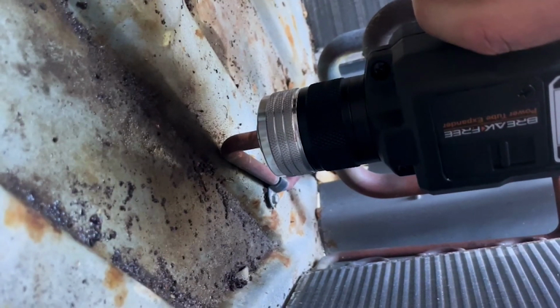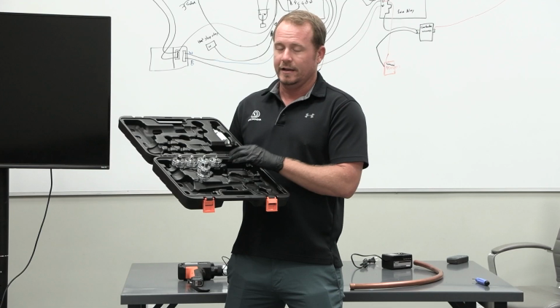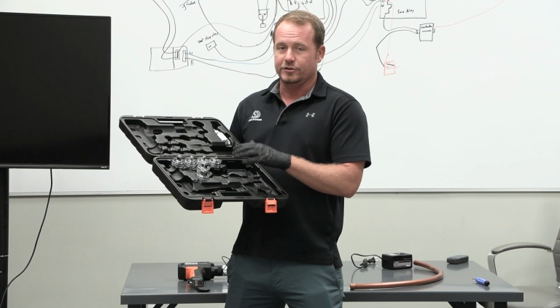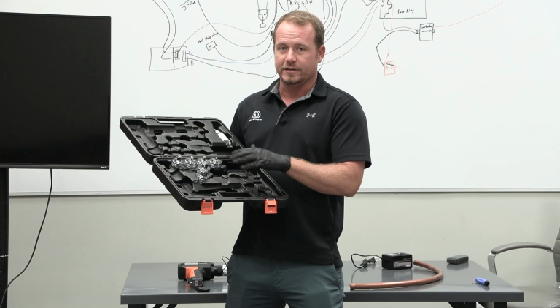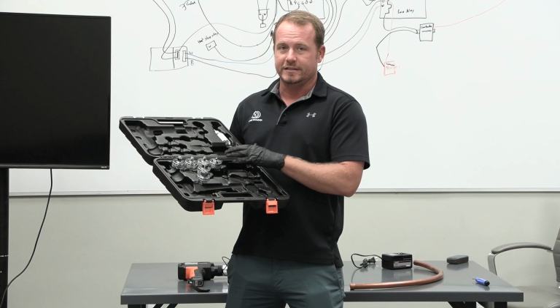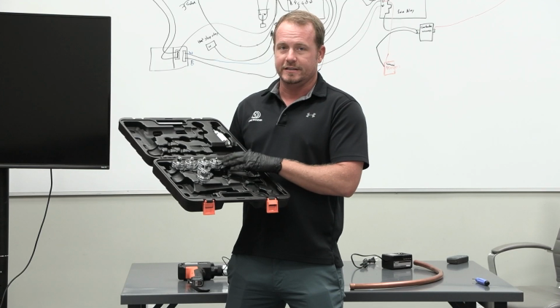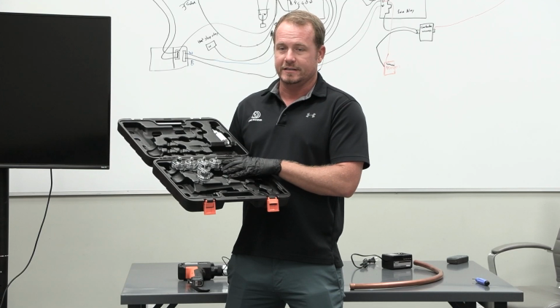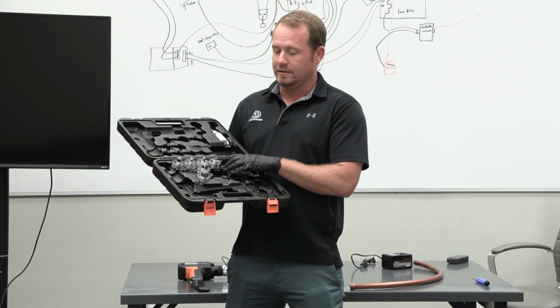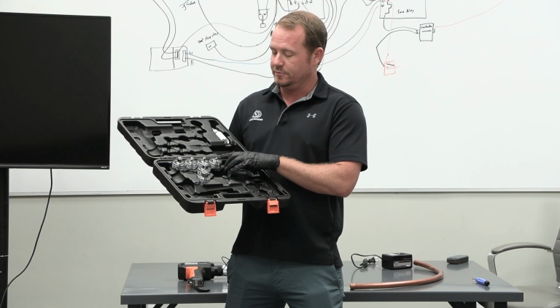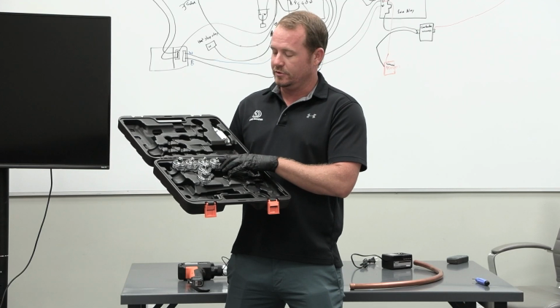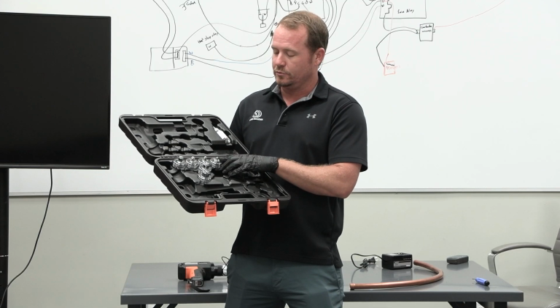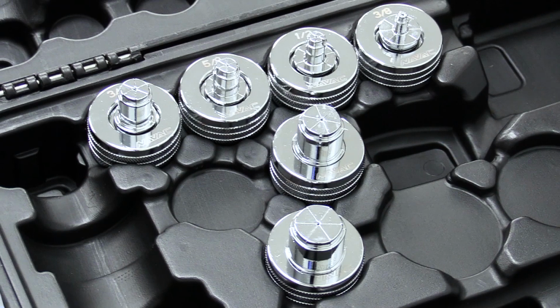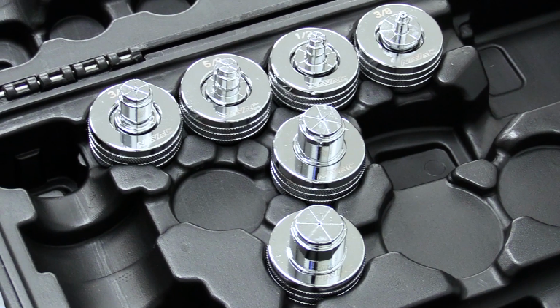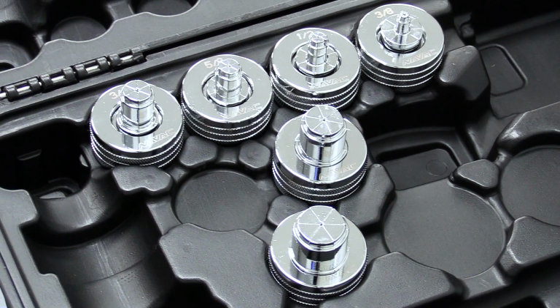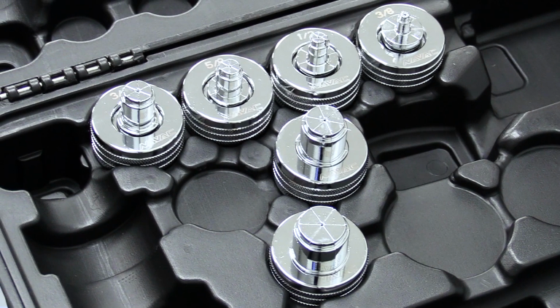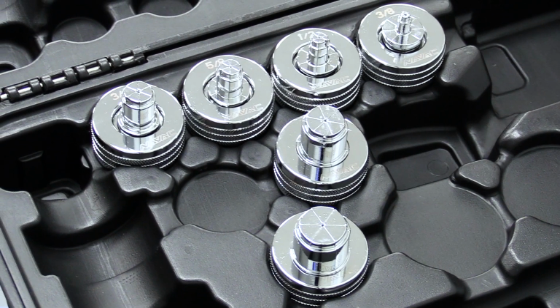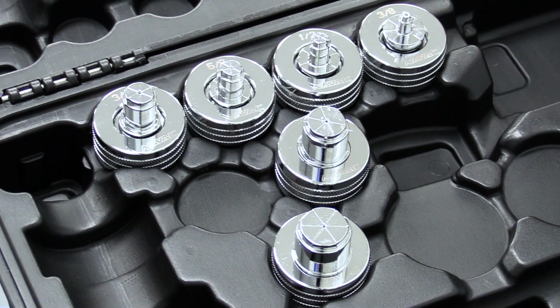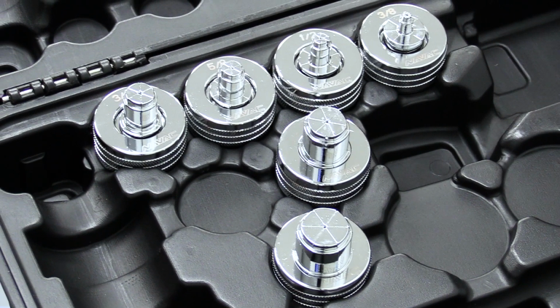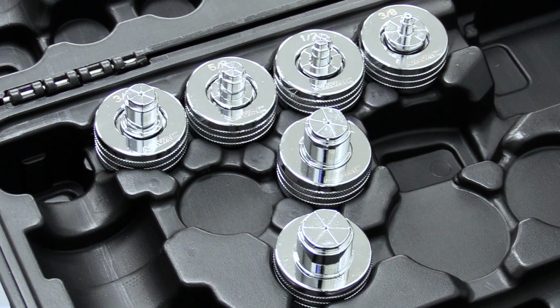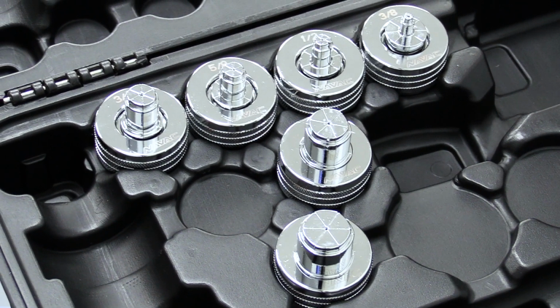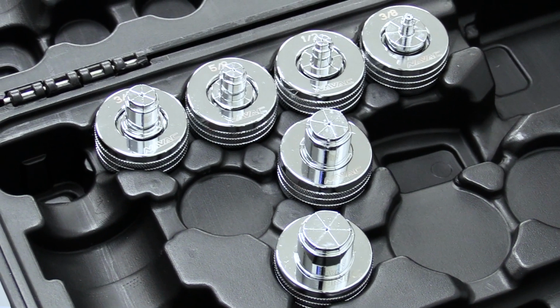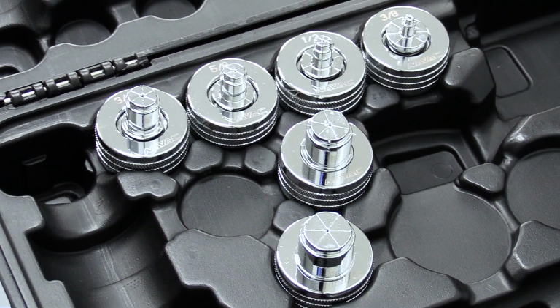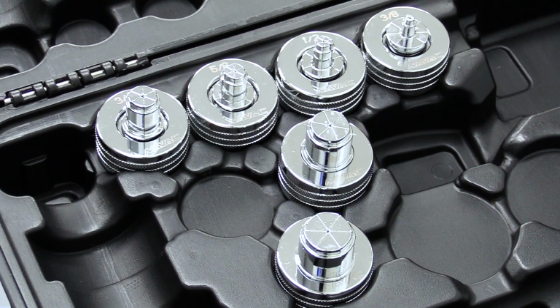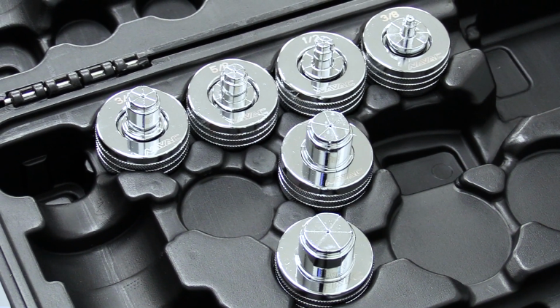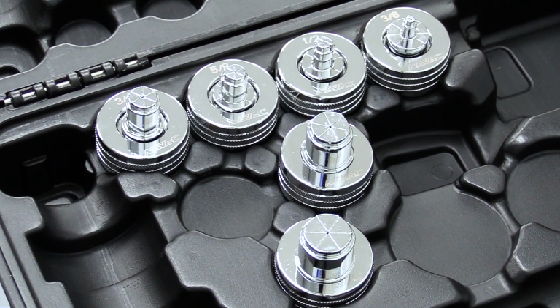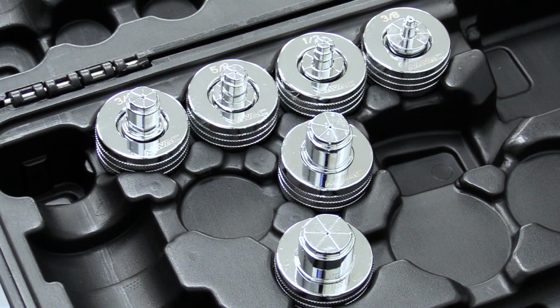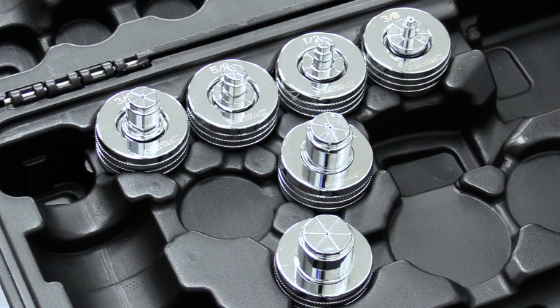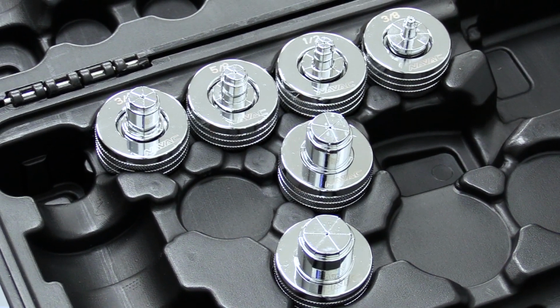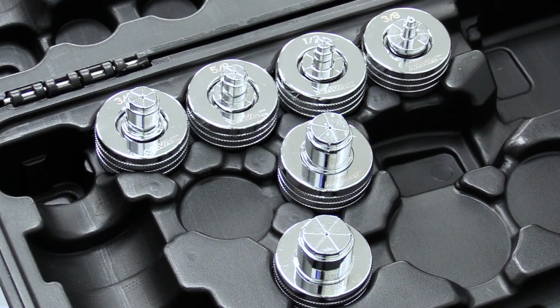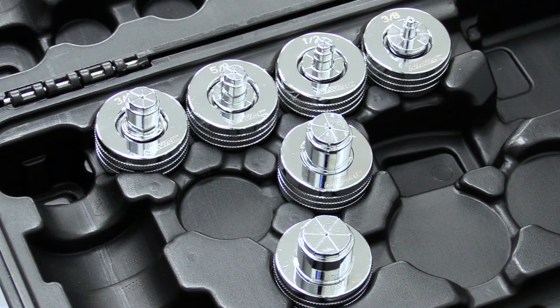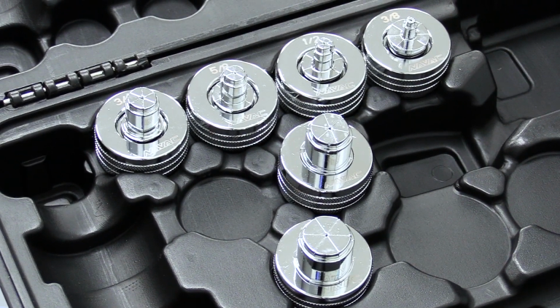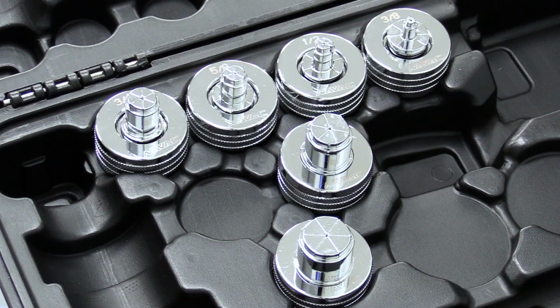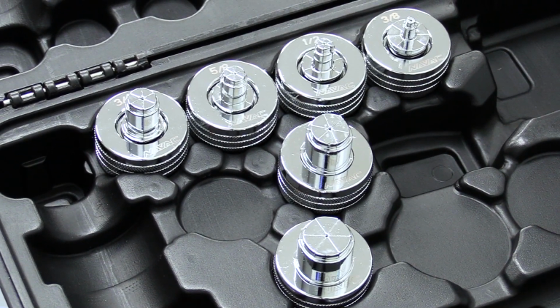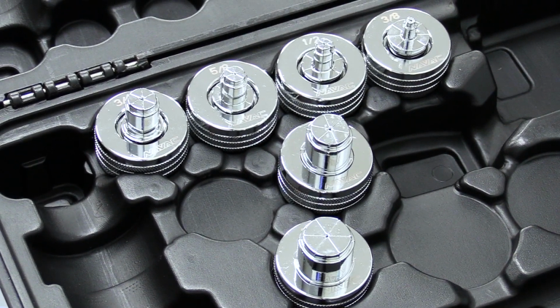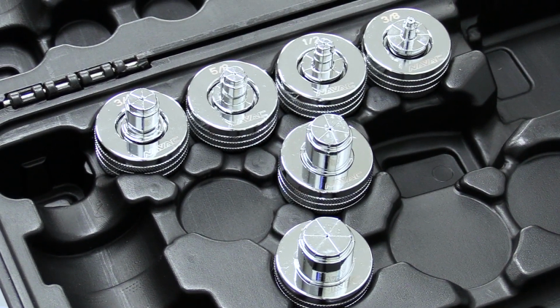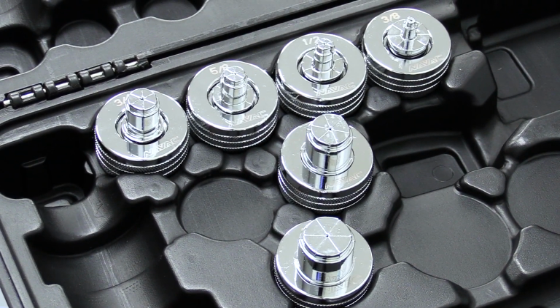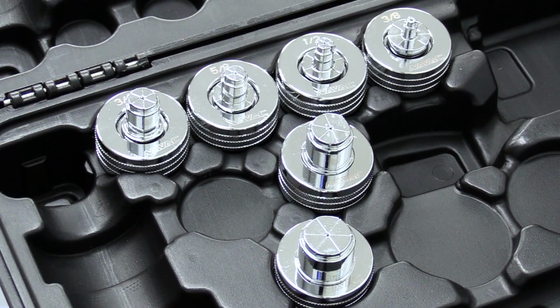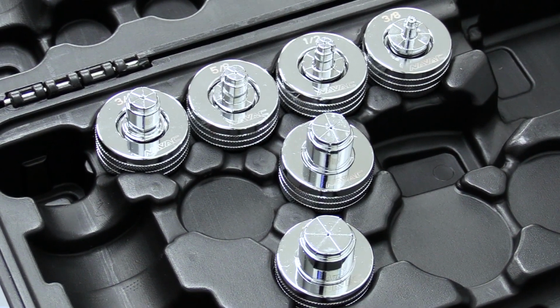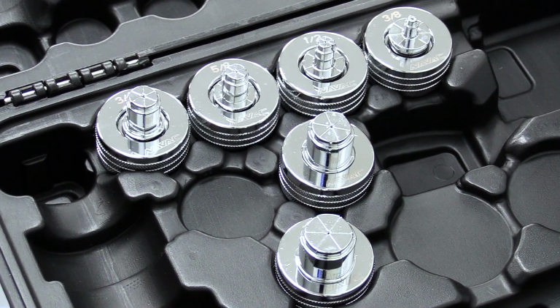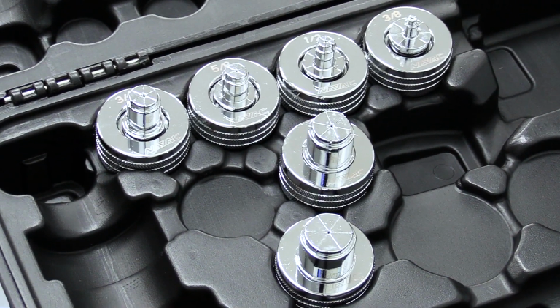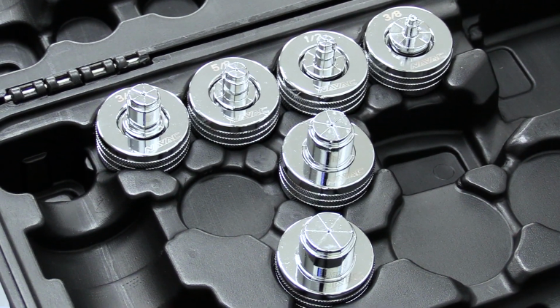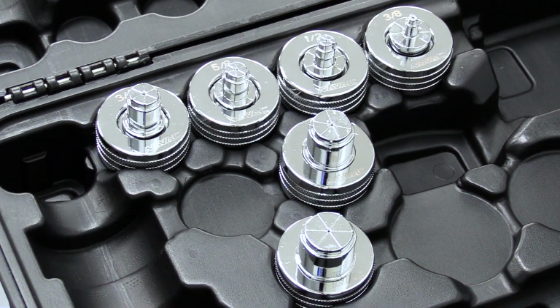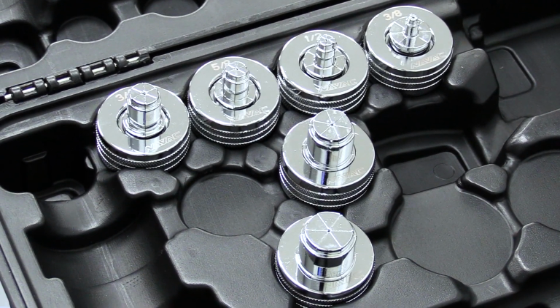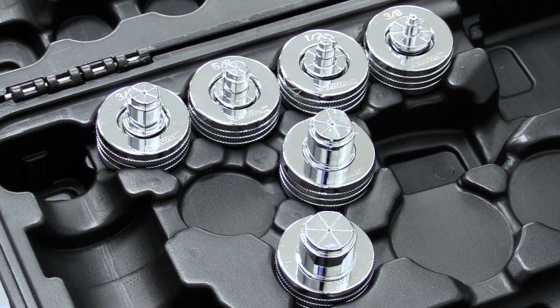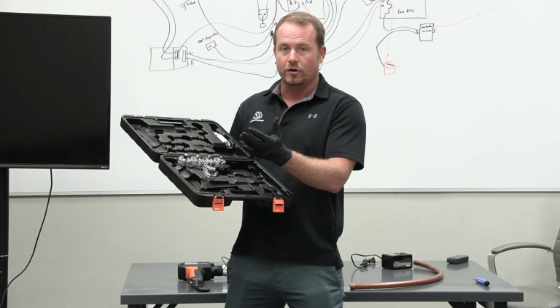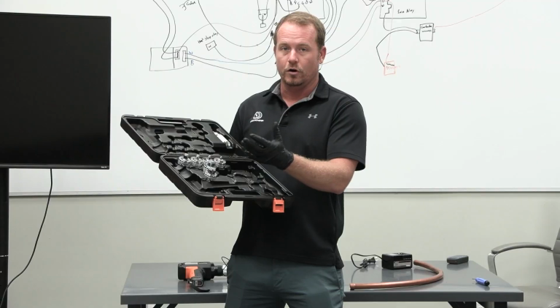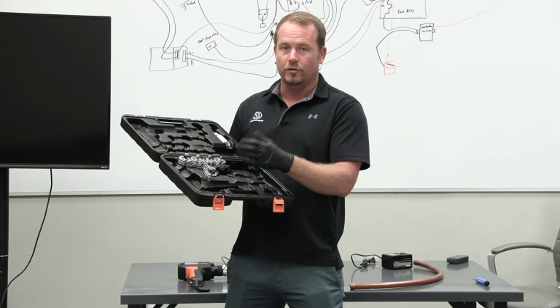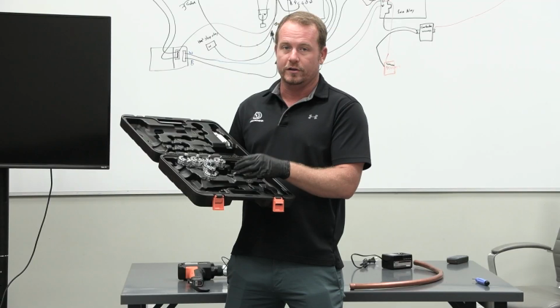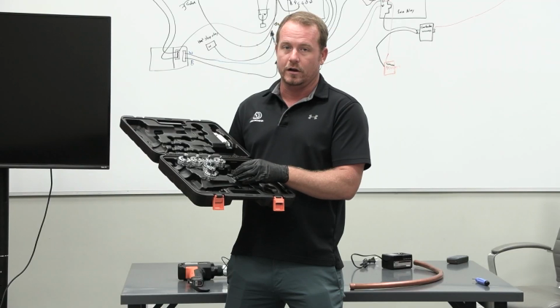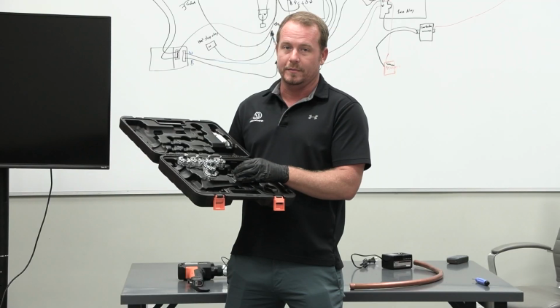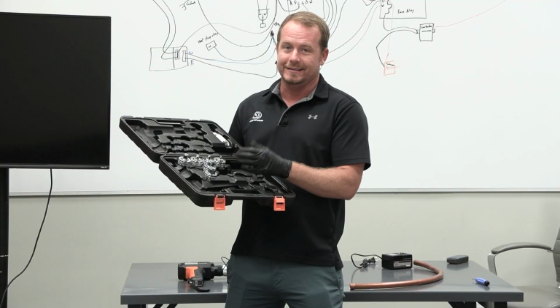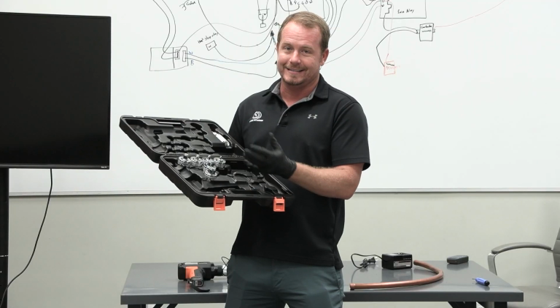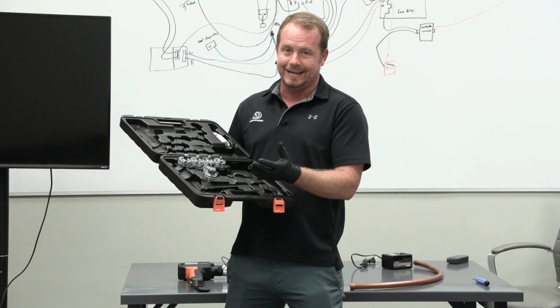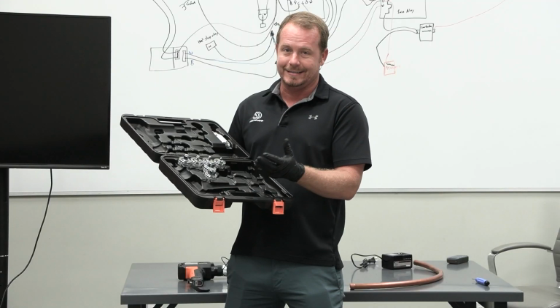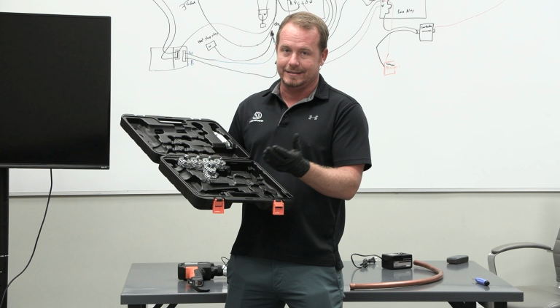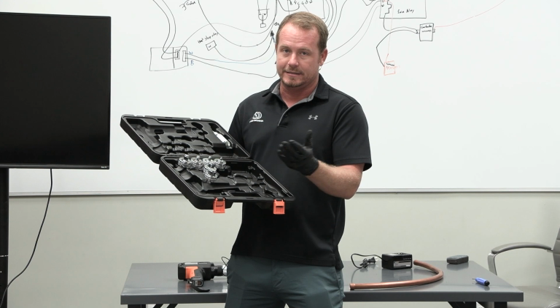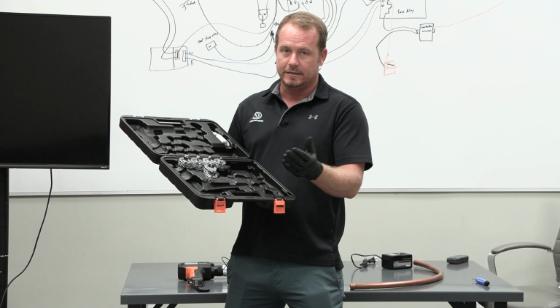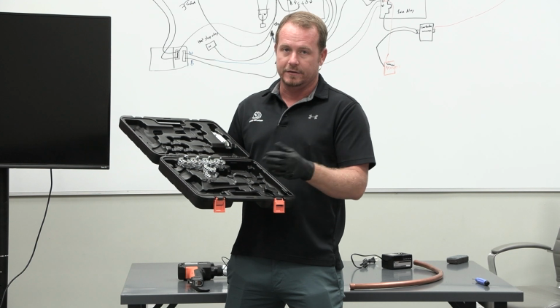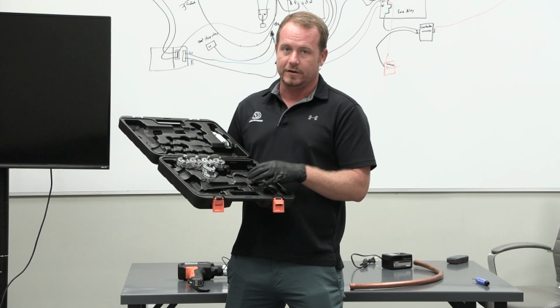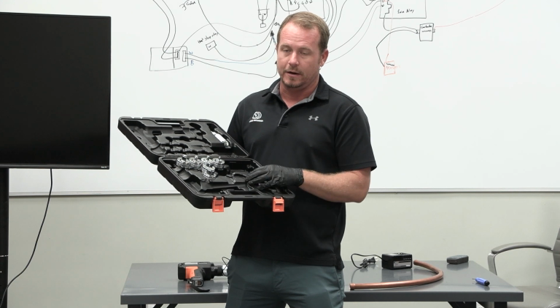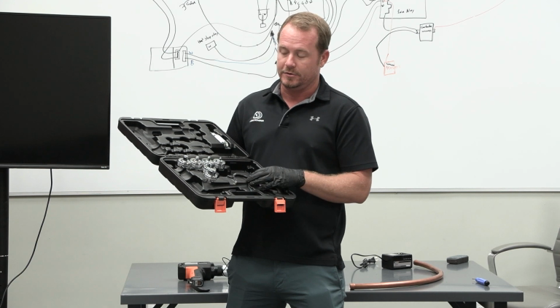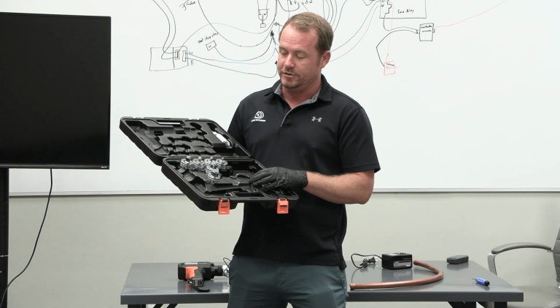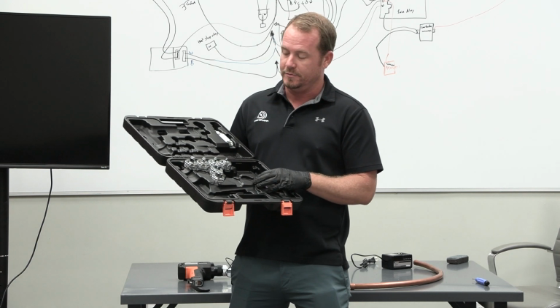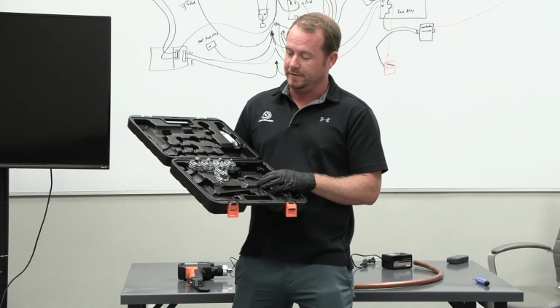This comes with three-eighths to one and one-eighth inch size dies, so you can swage or expand all the common sizes of copper tubing.